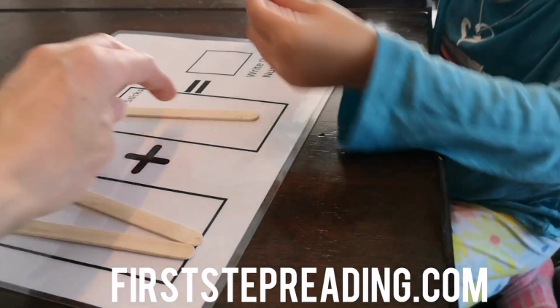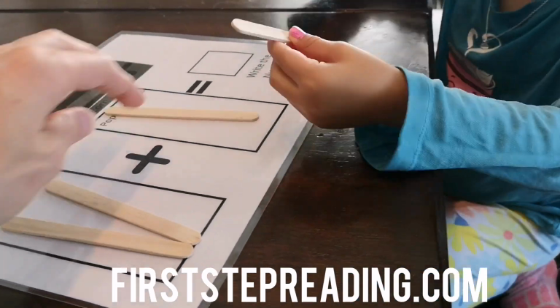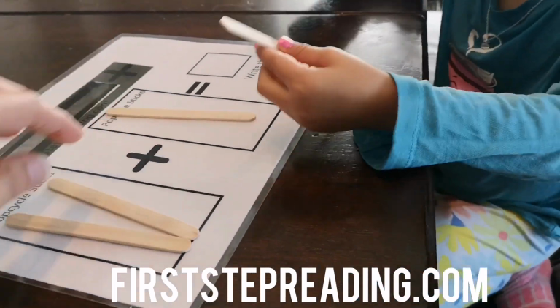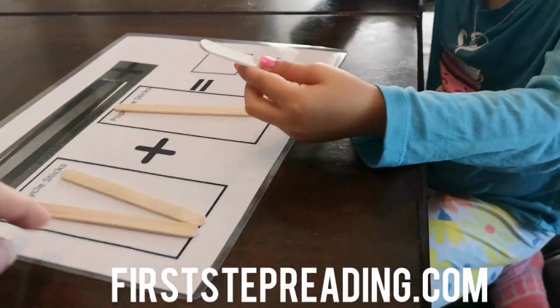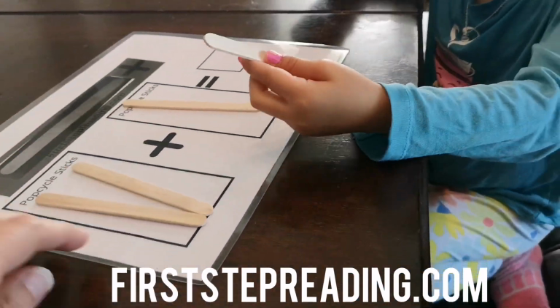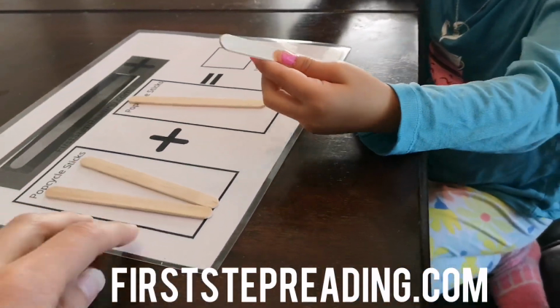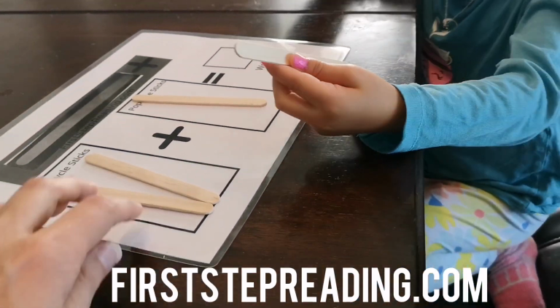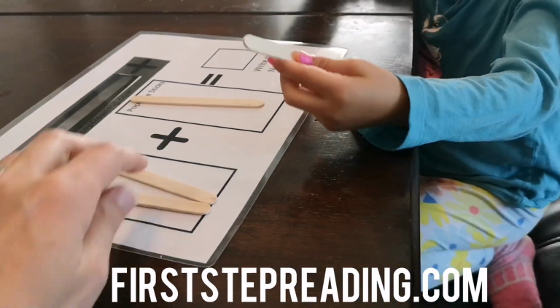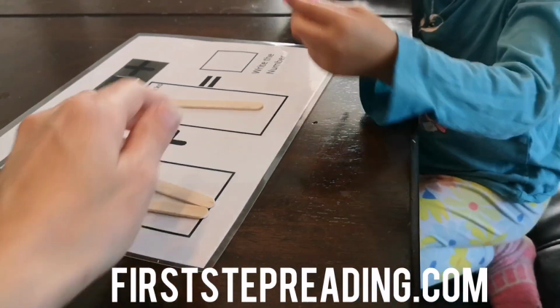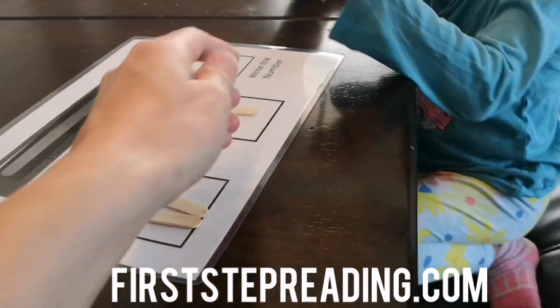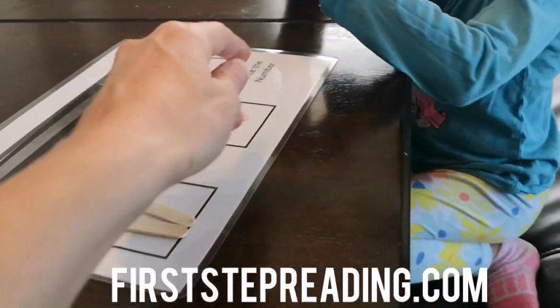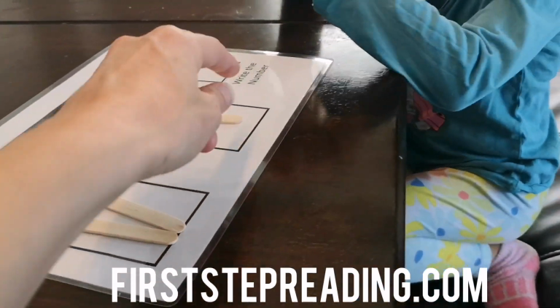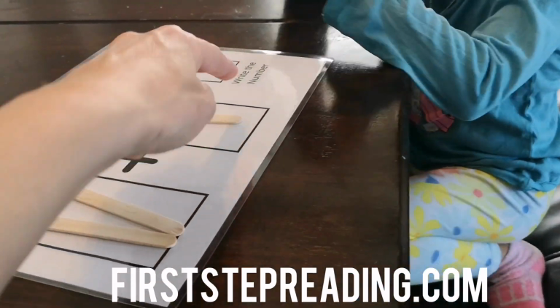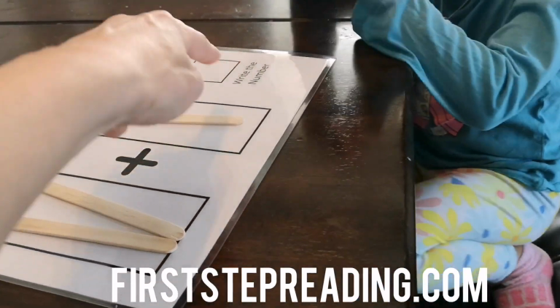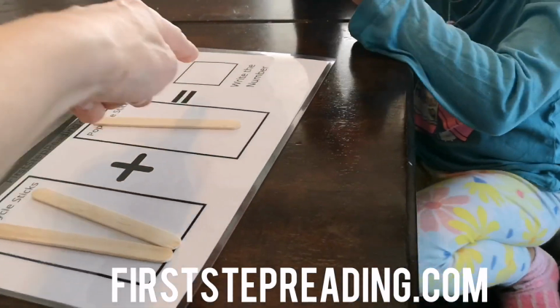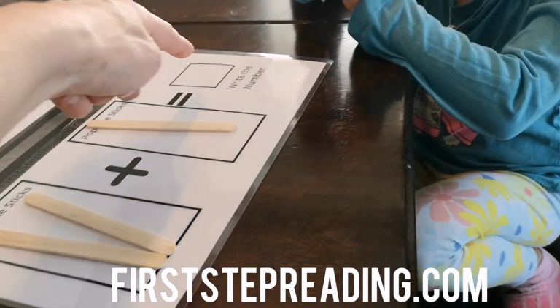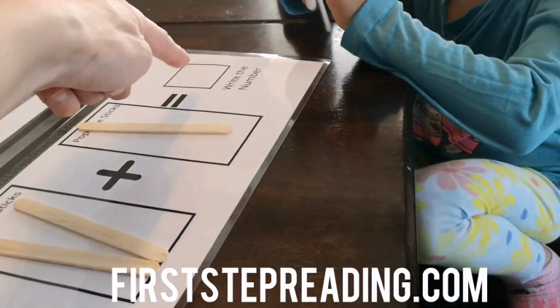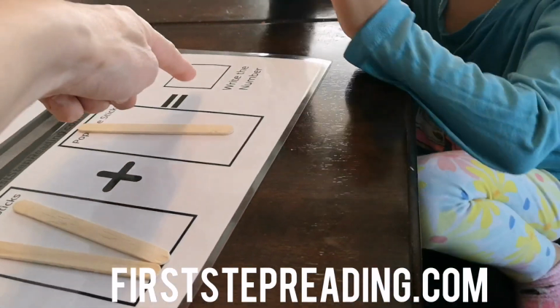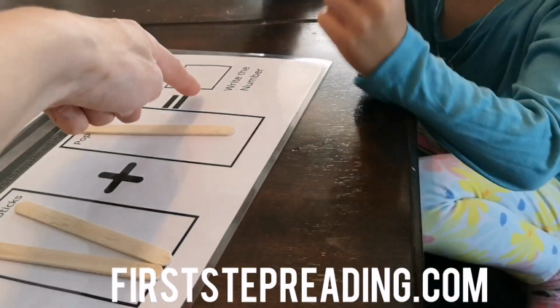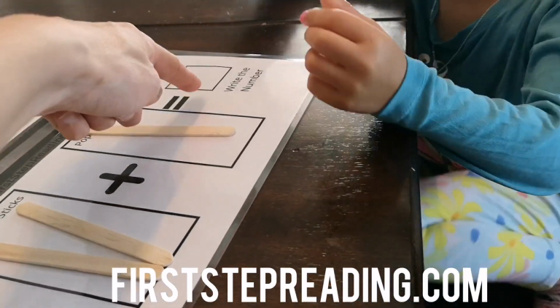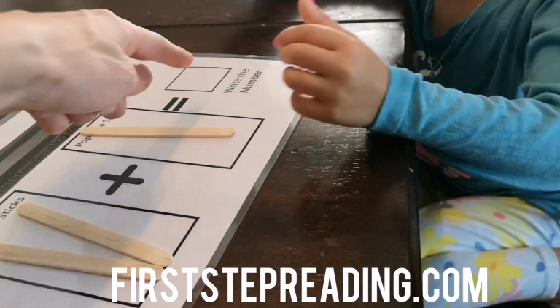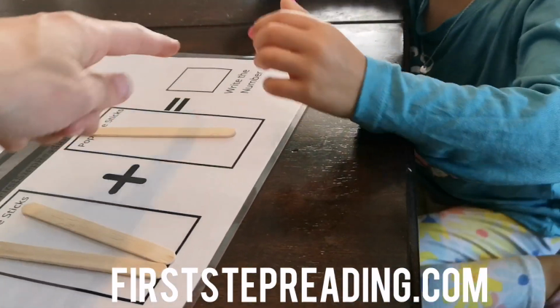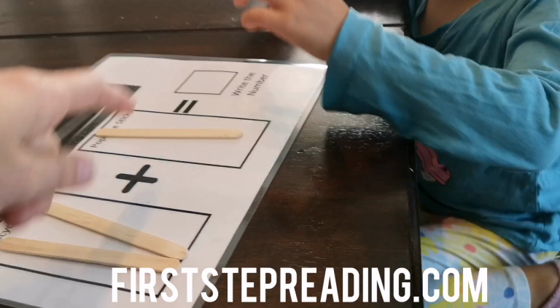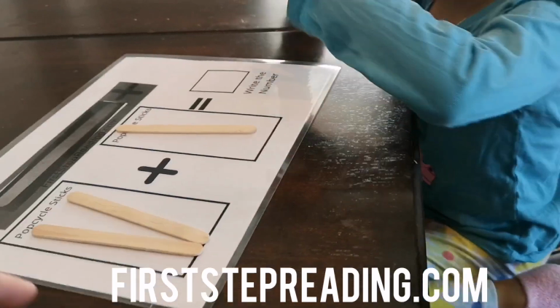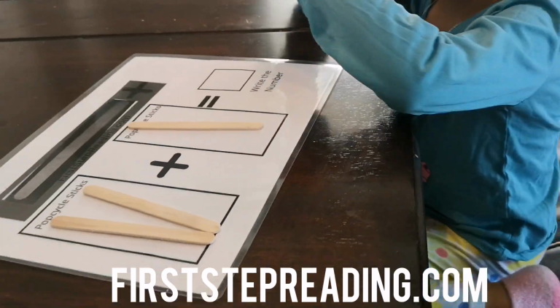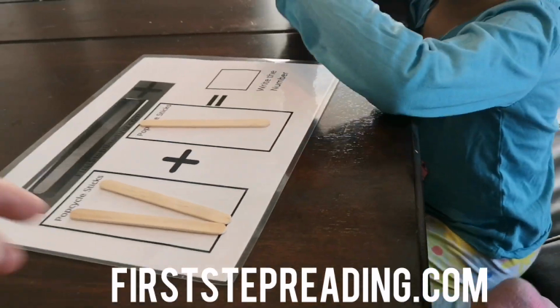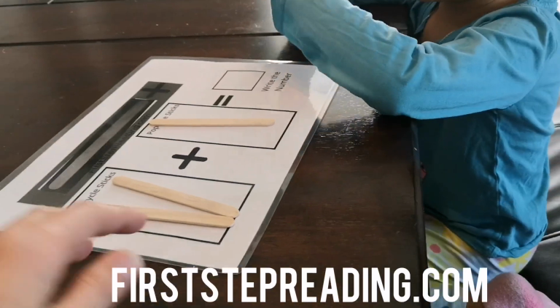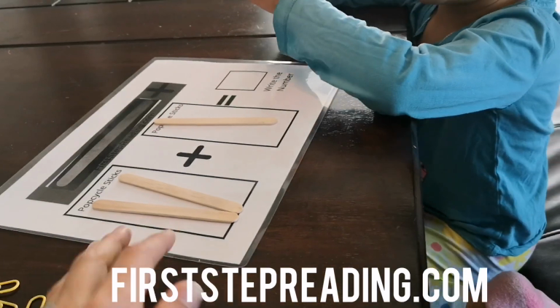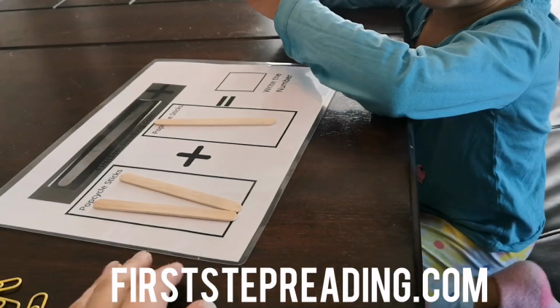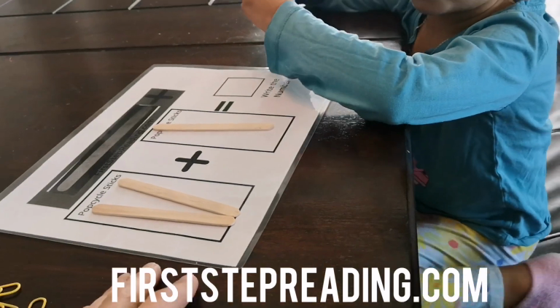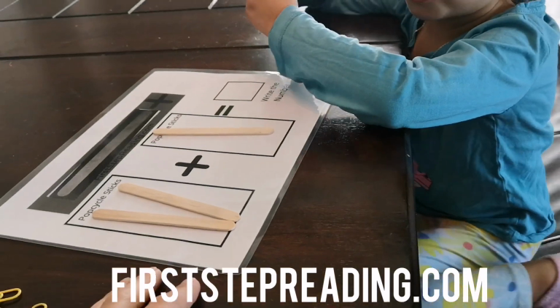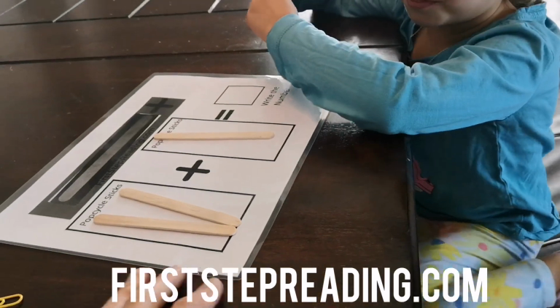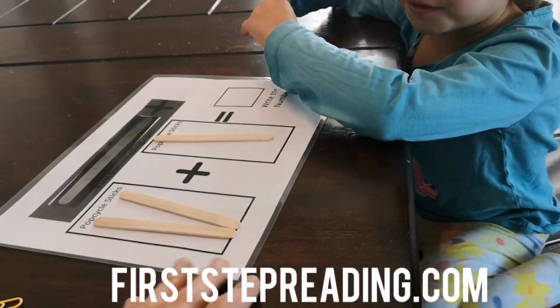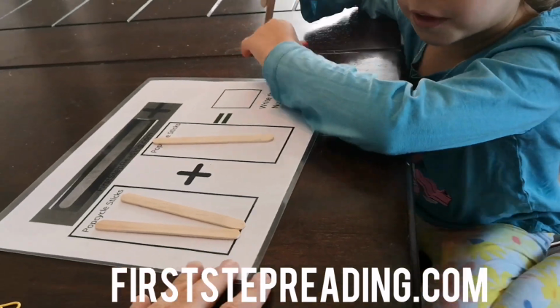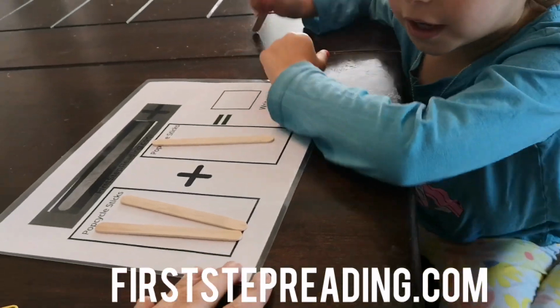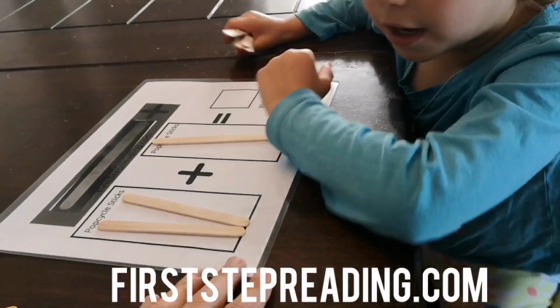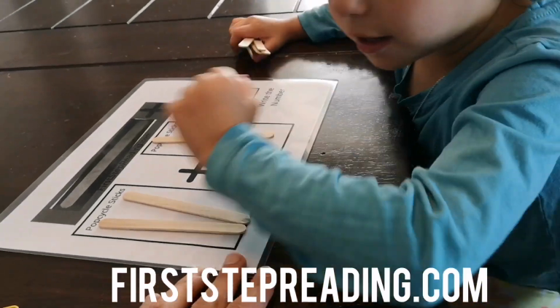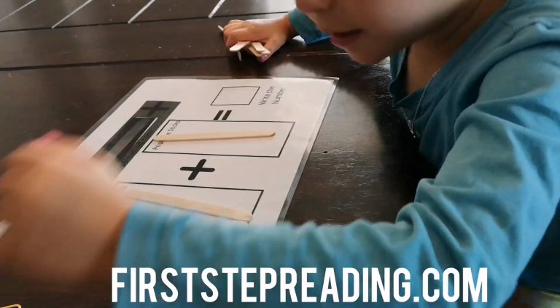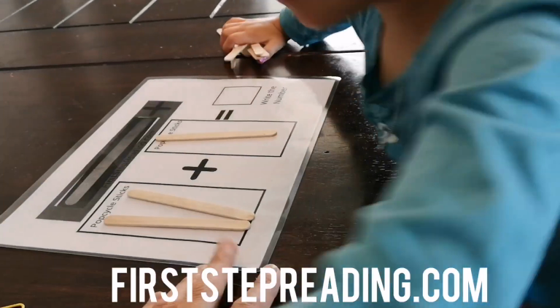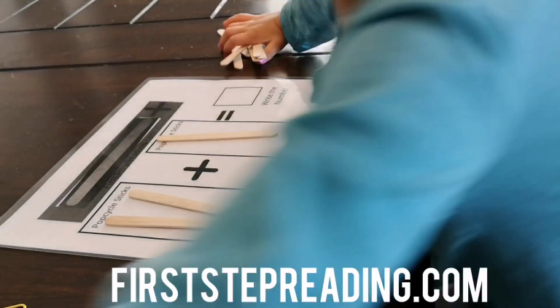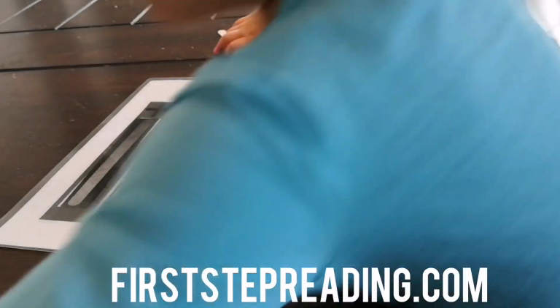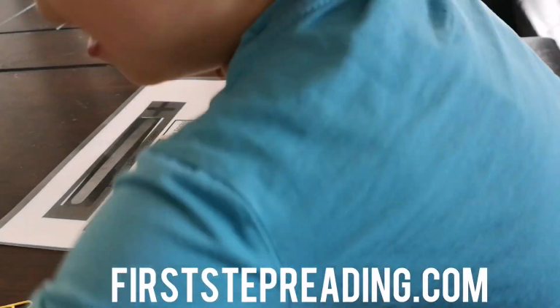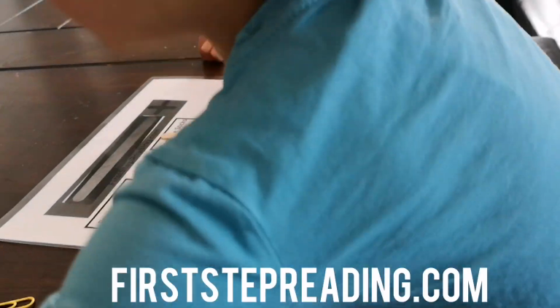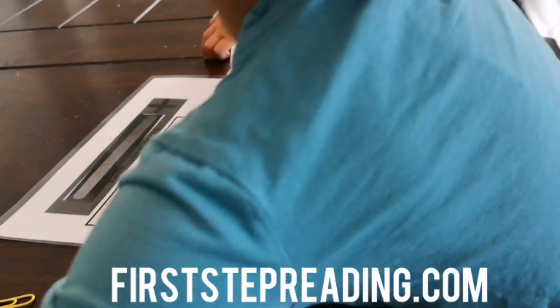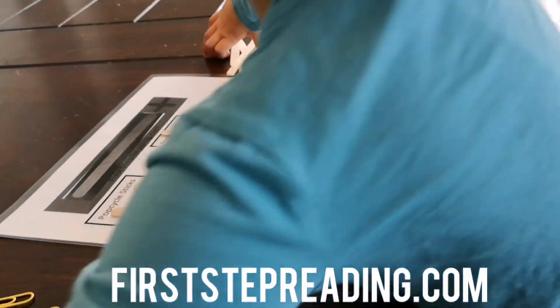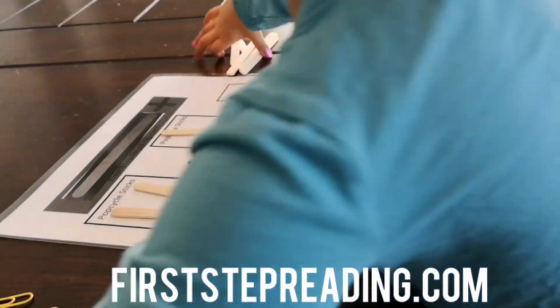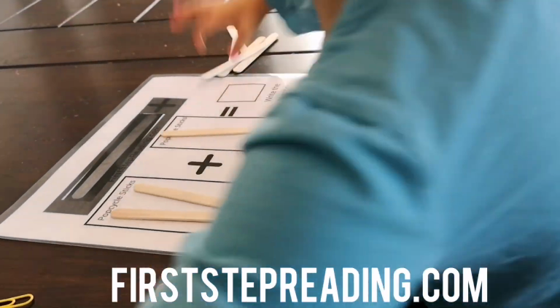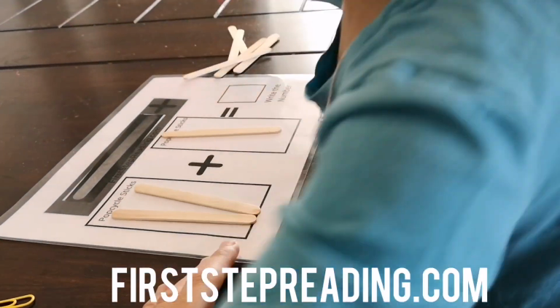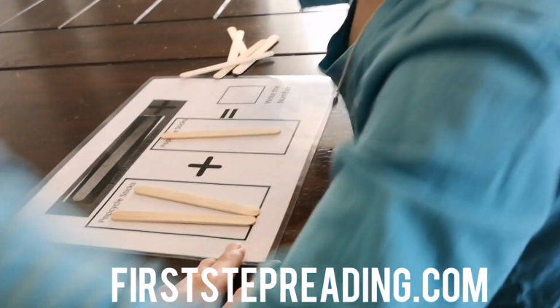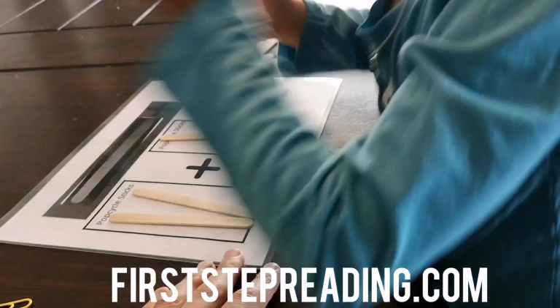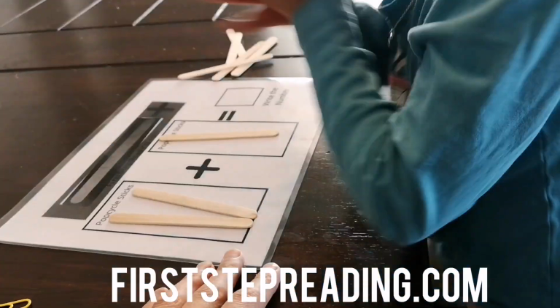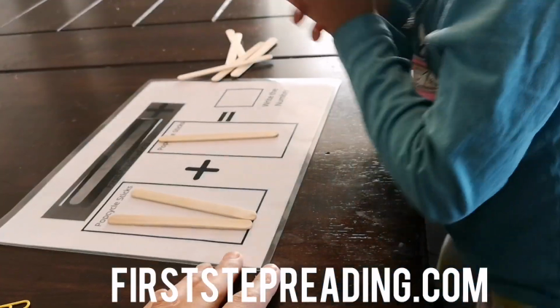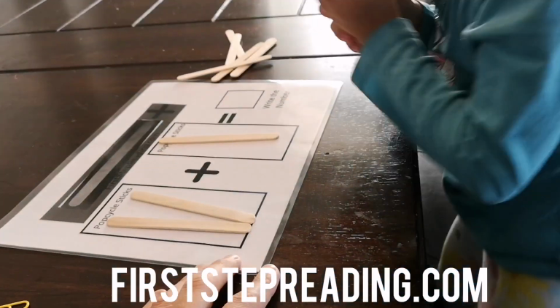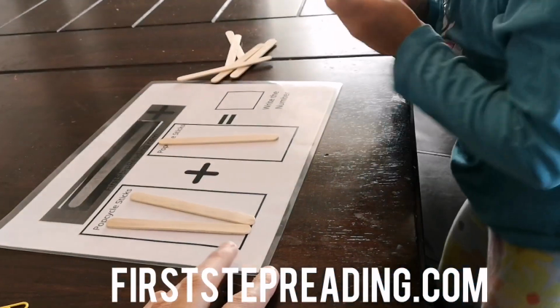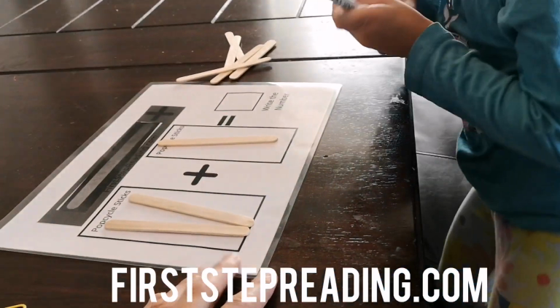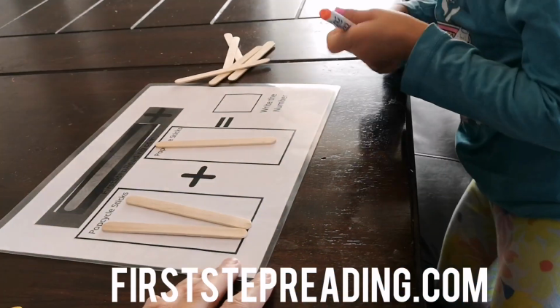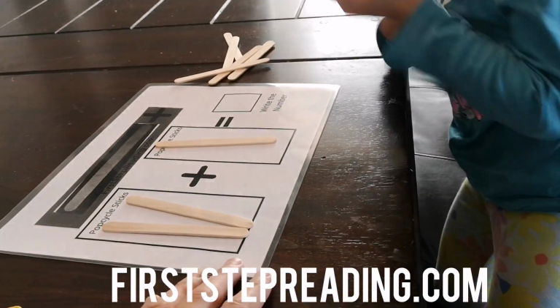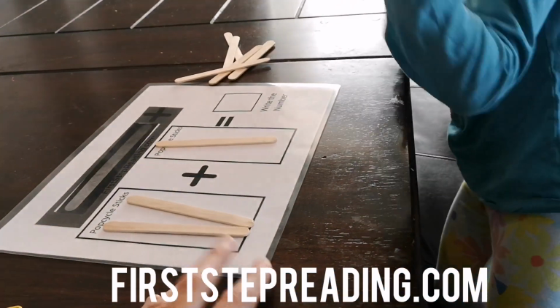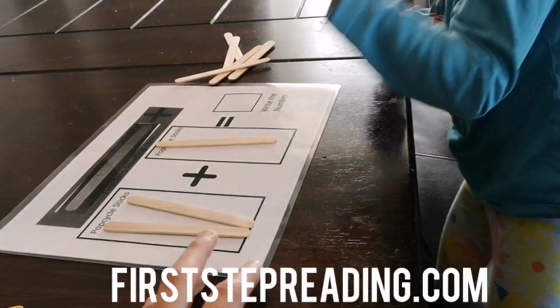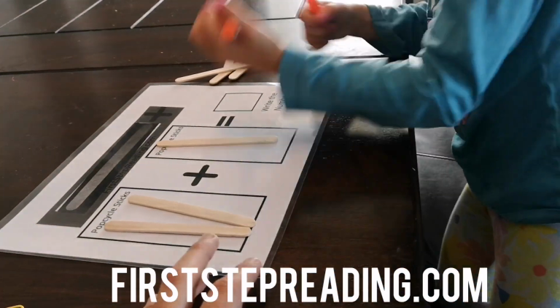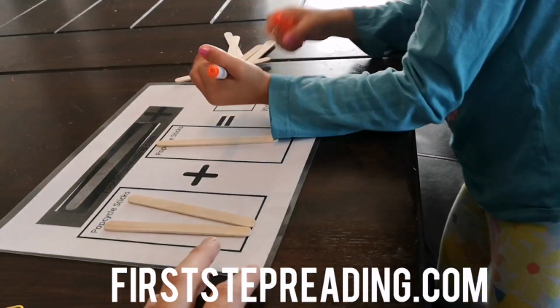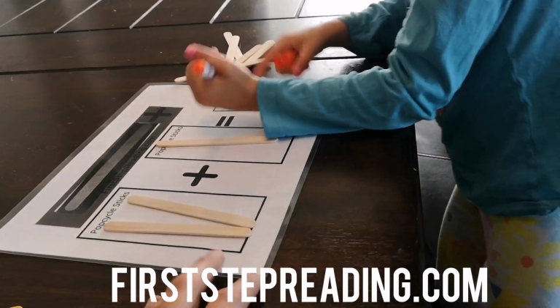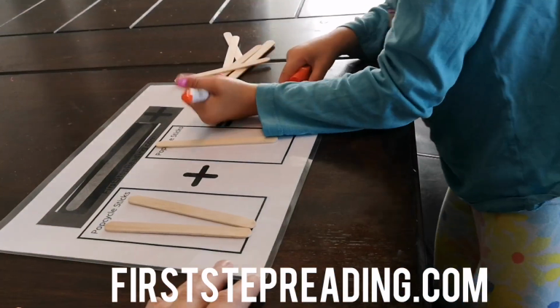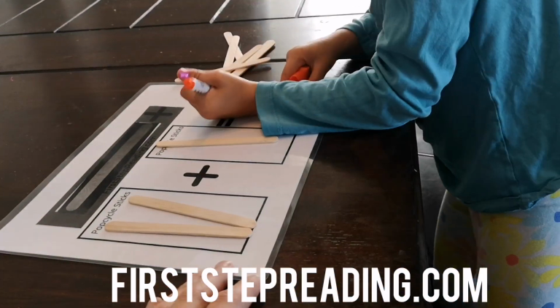And how much would you write here? What's the total? Can you count the Popsicle sticks? I would write three. Good job.